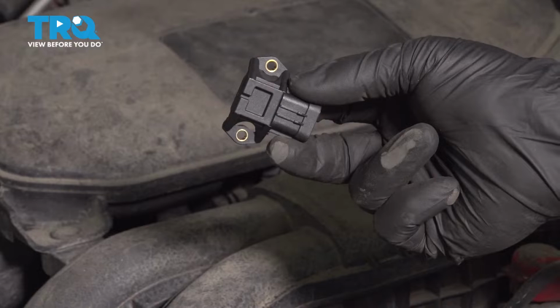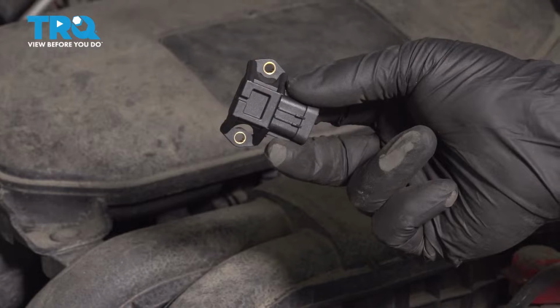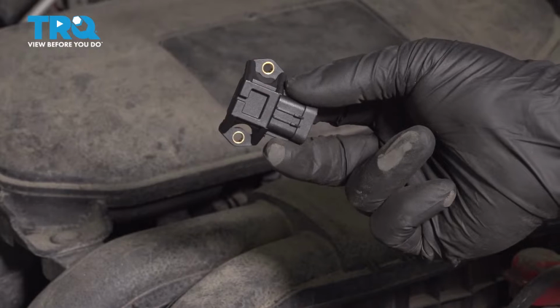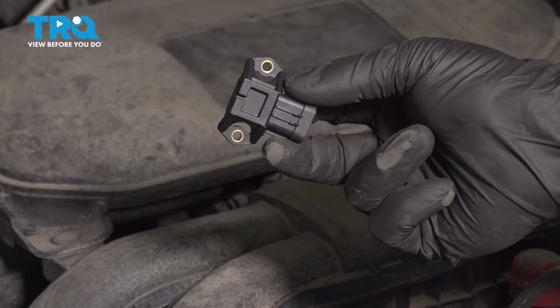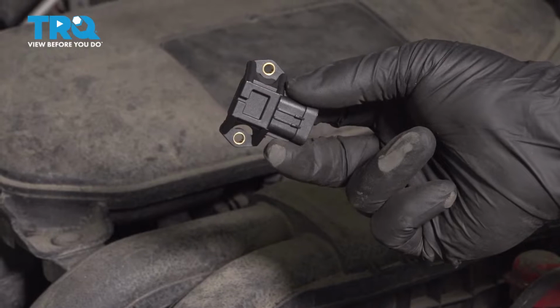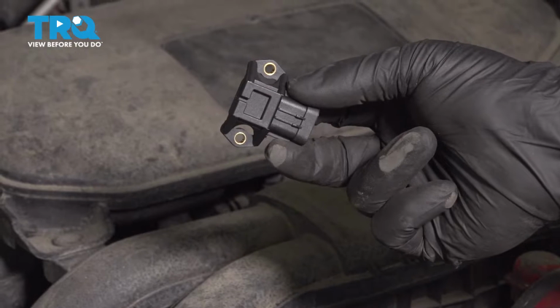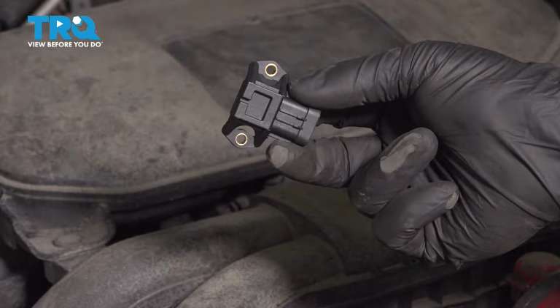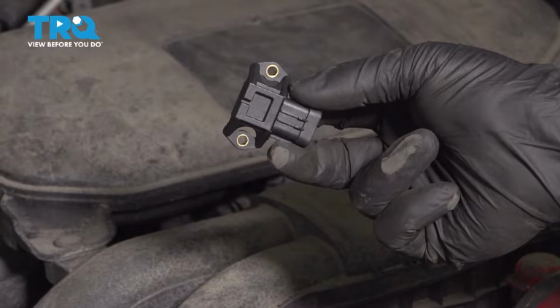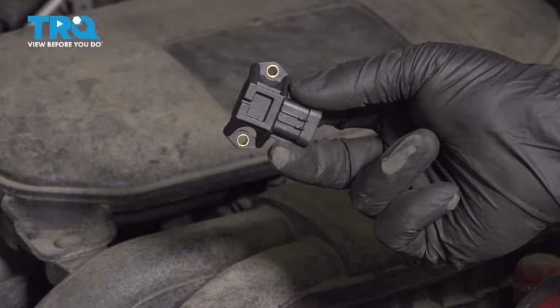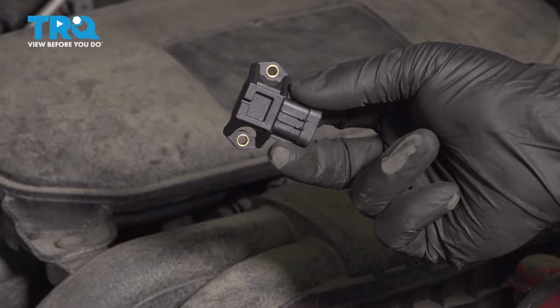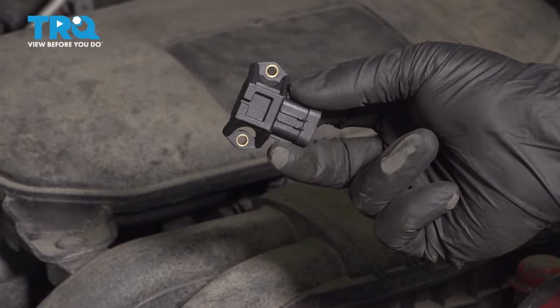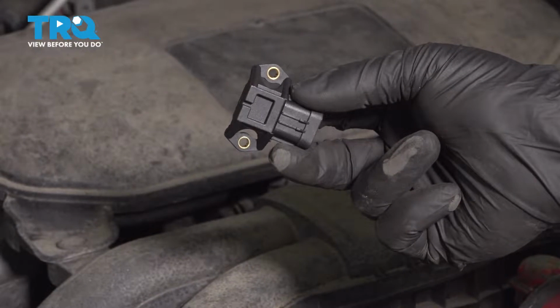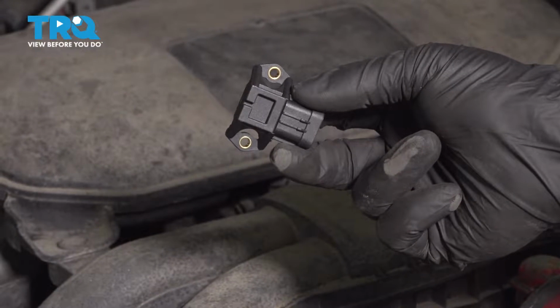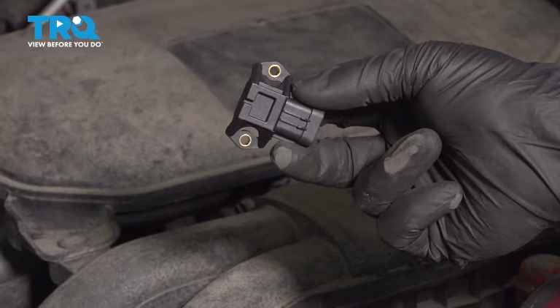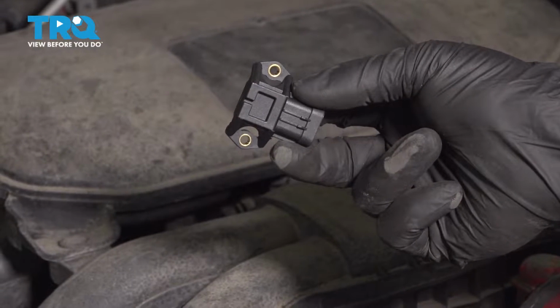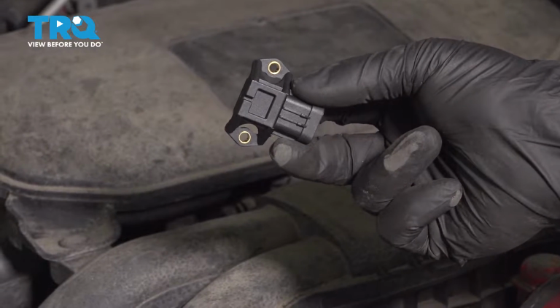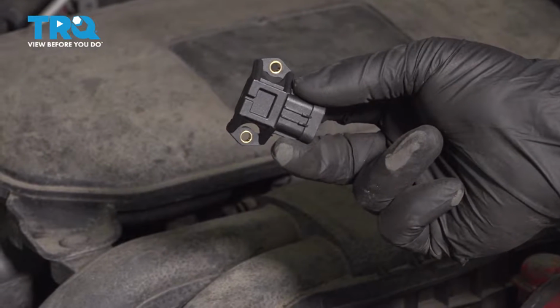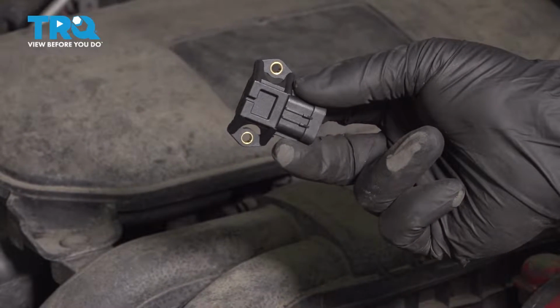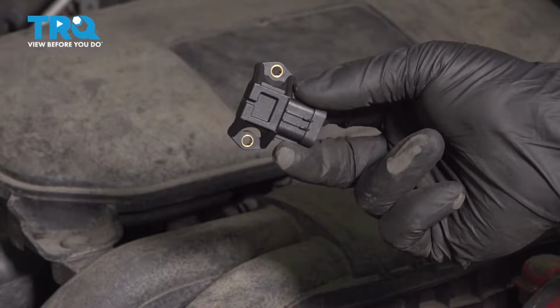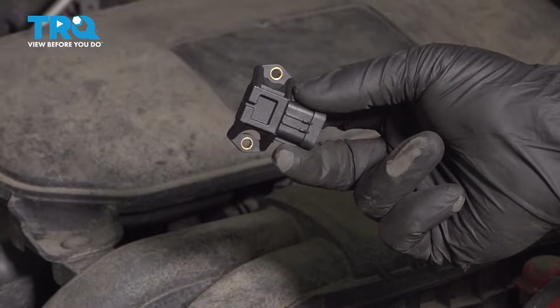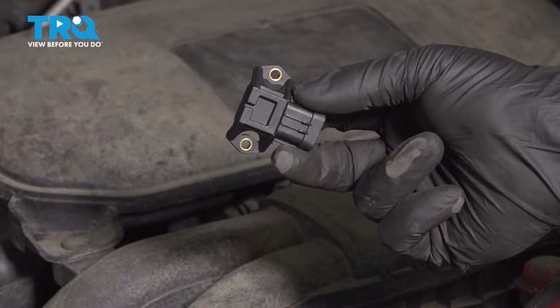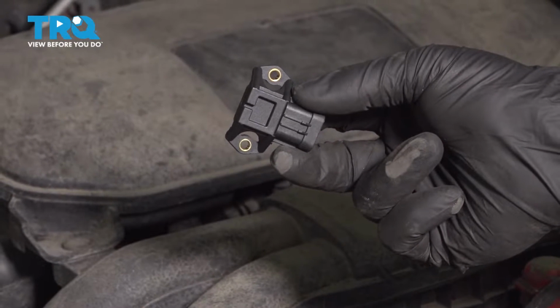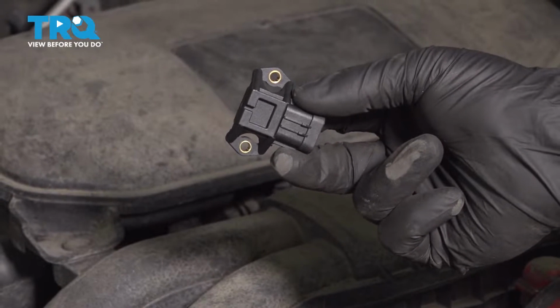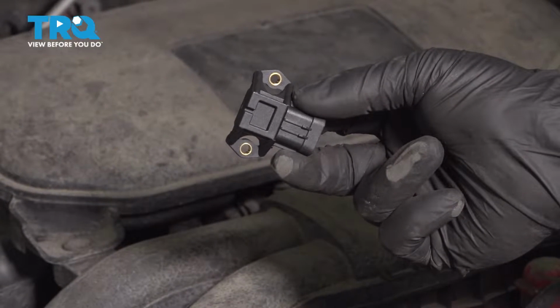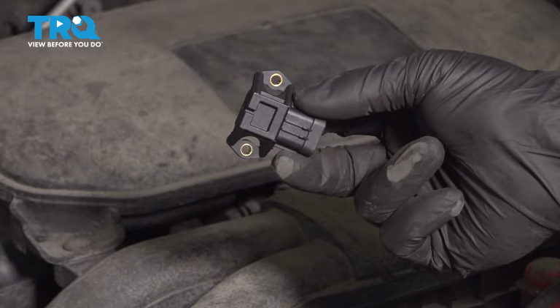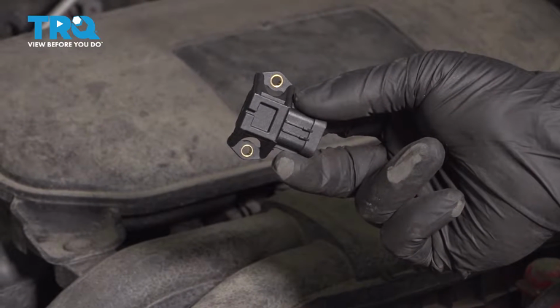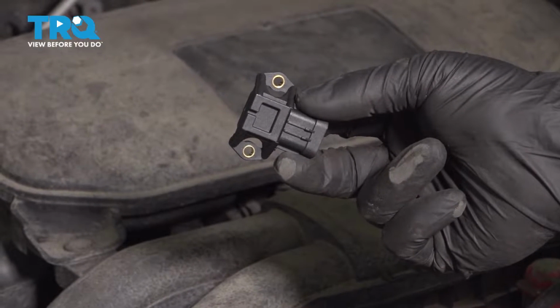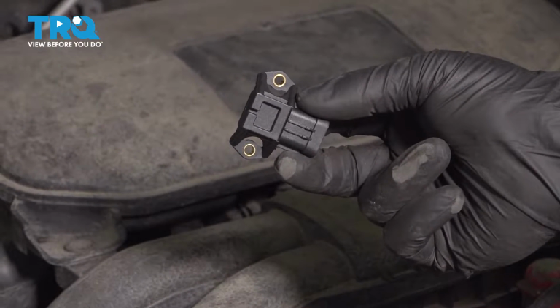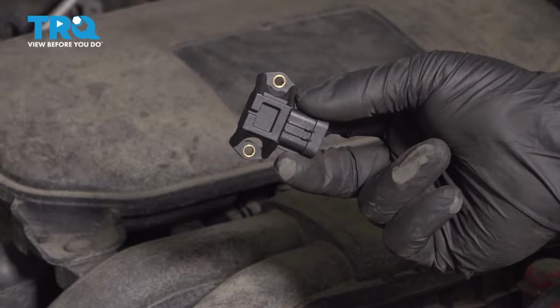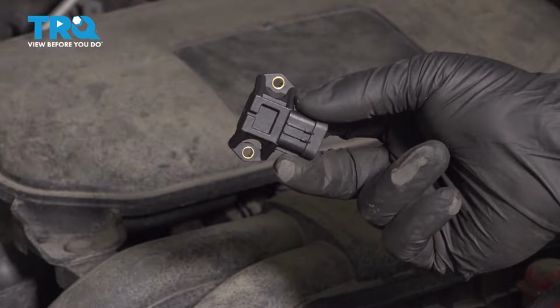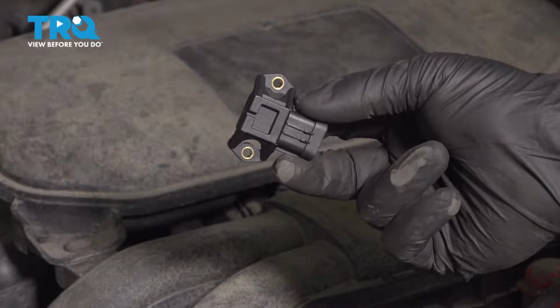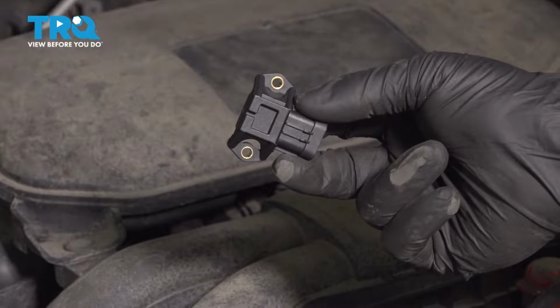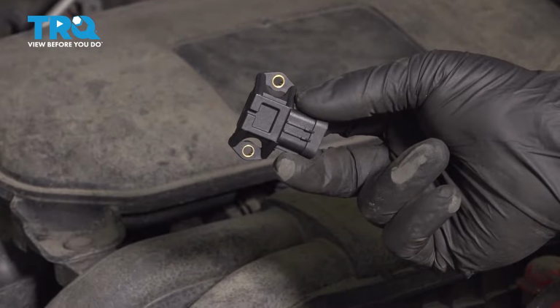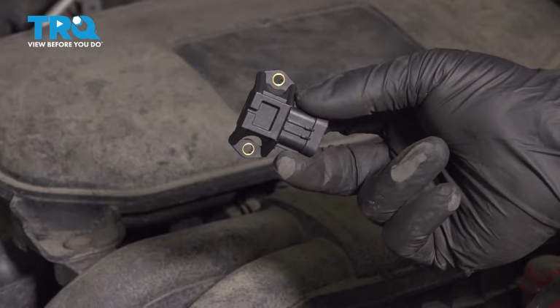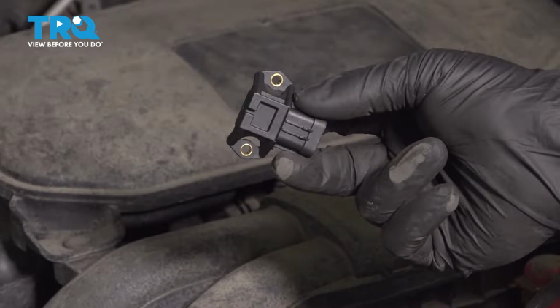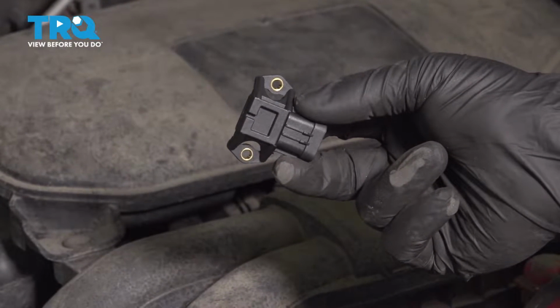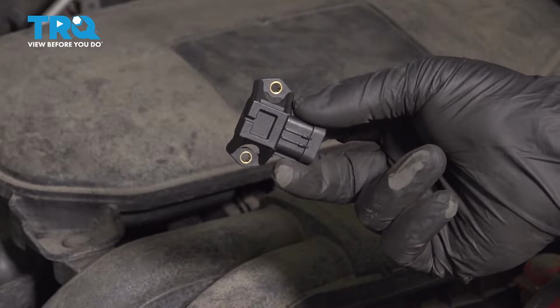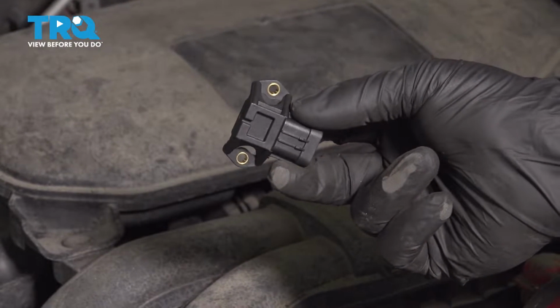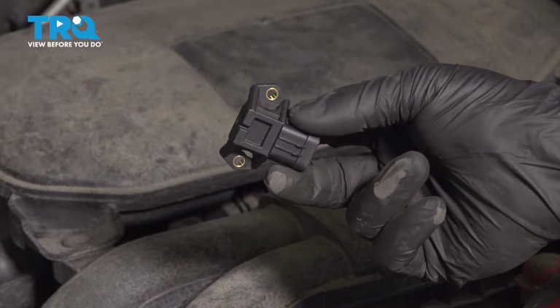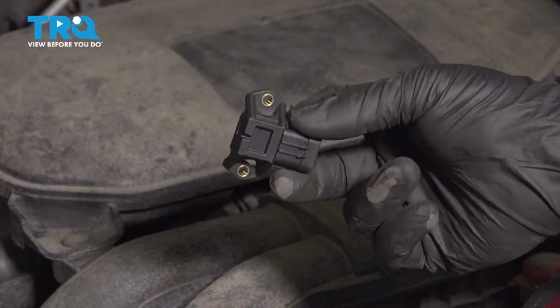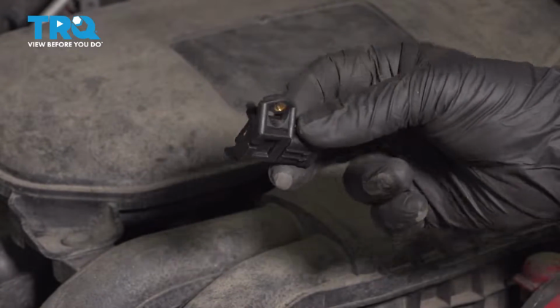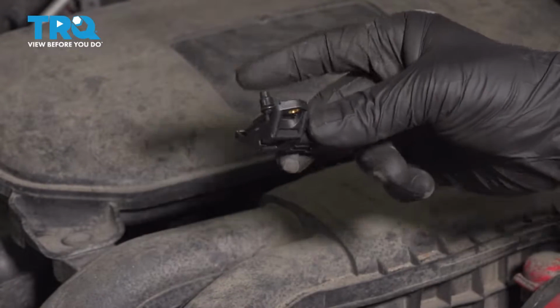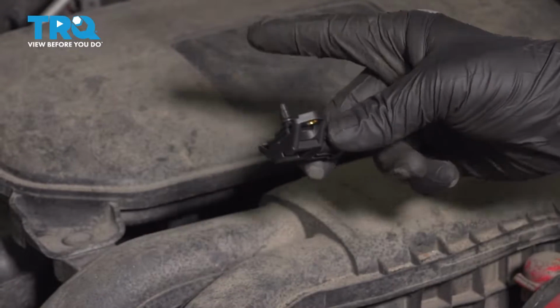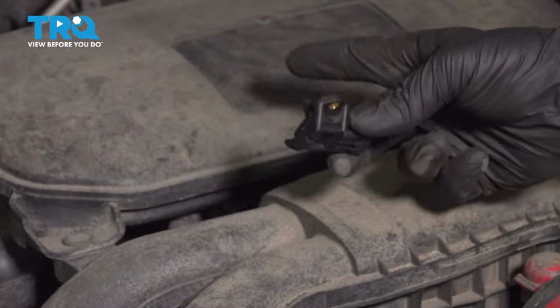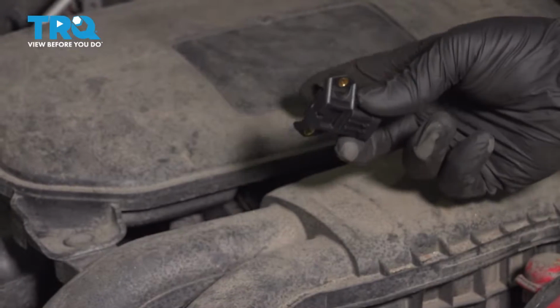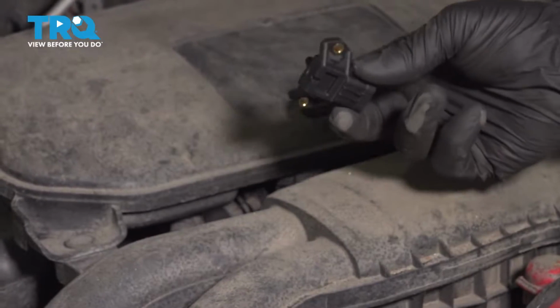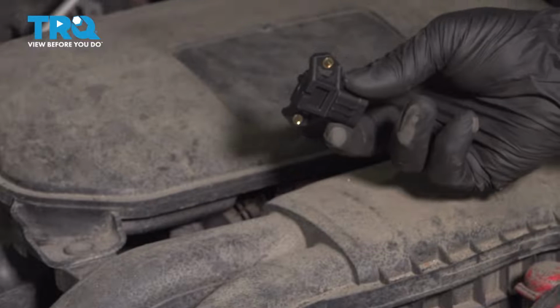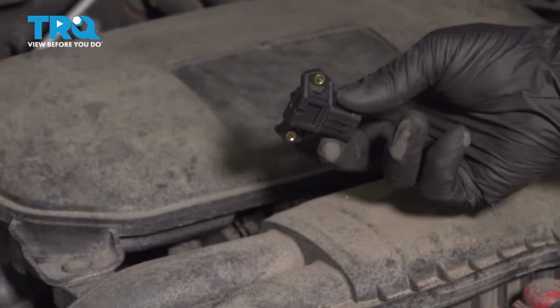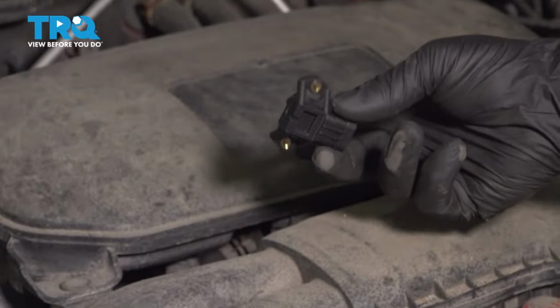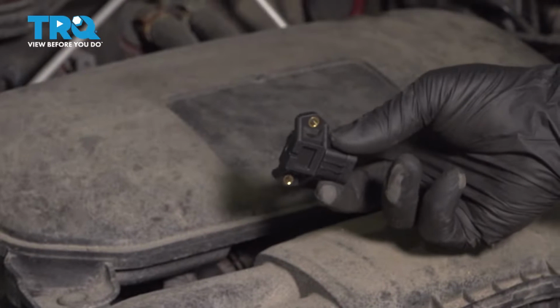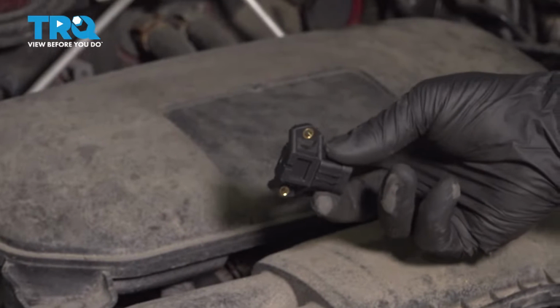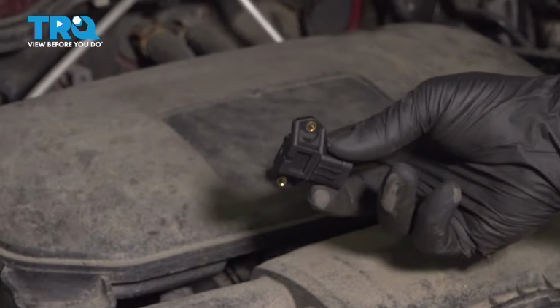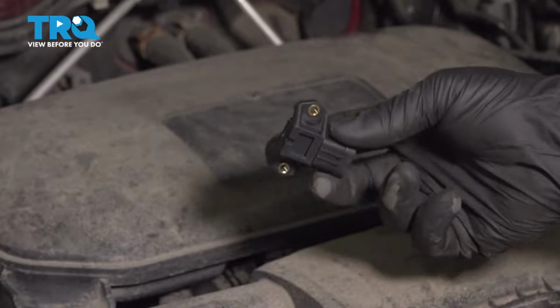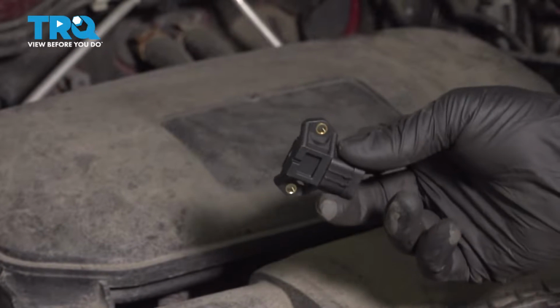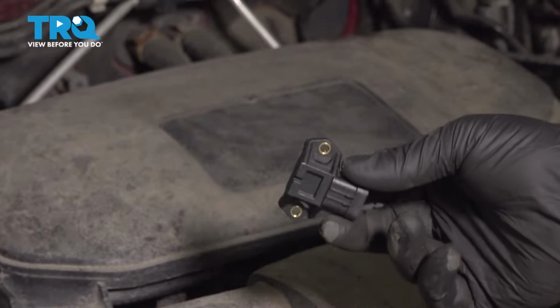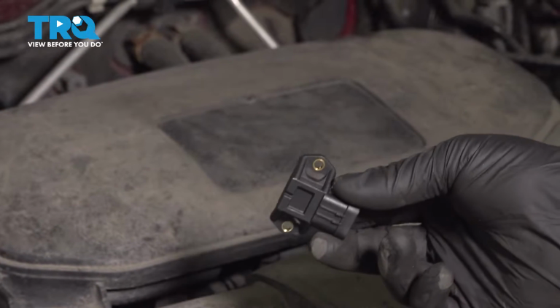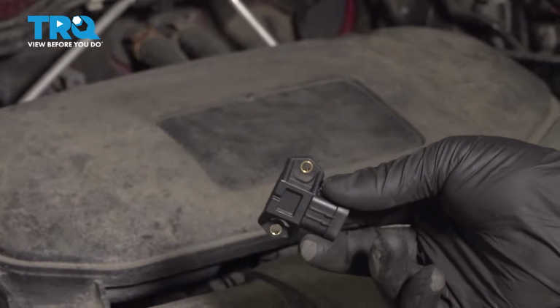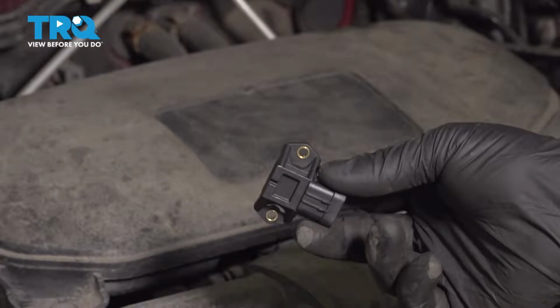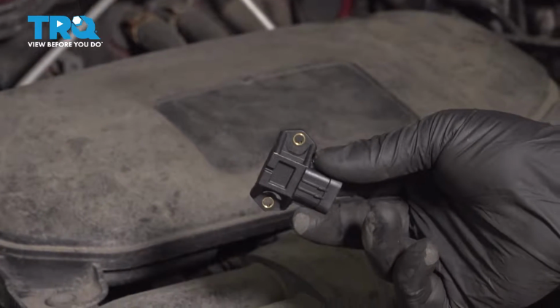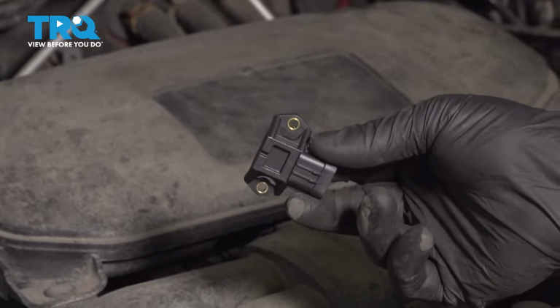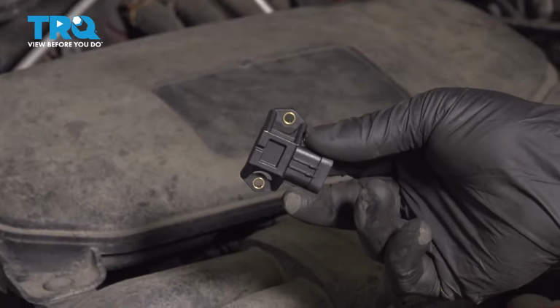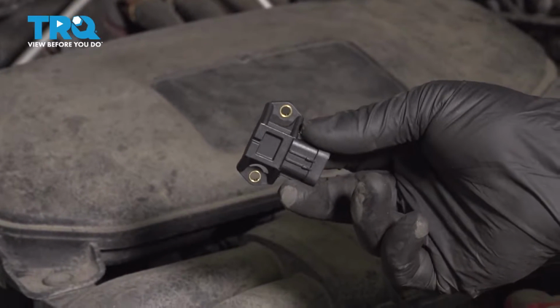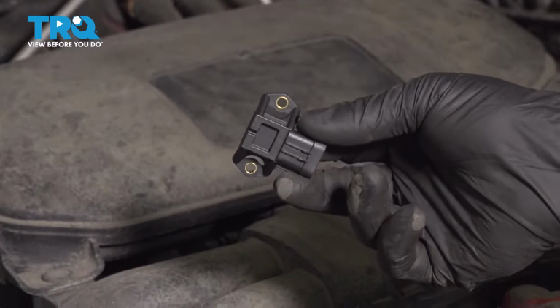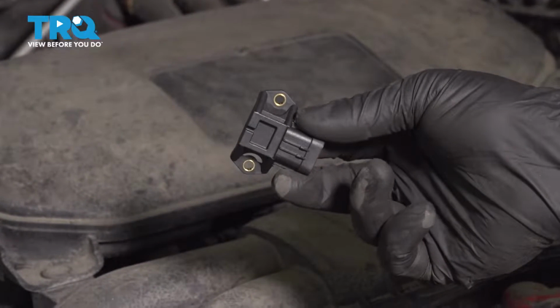In this video, we're going to show you how to replace the map sensor on your Subaru Outback. This will be located on the throttle body. Let's get started.